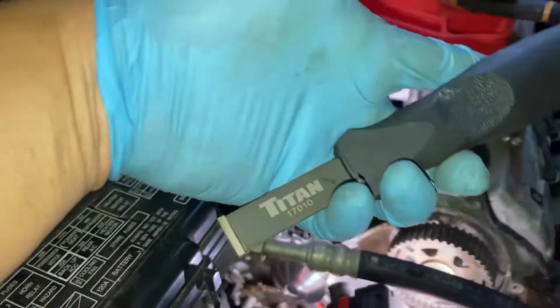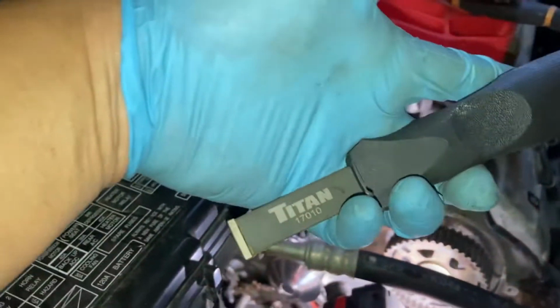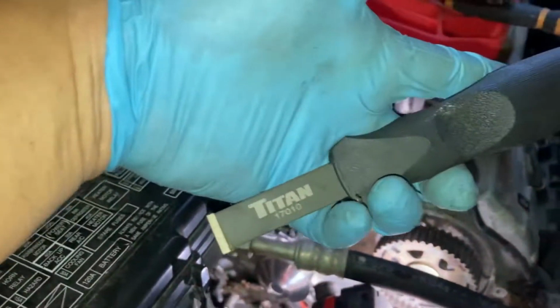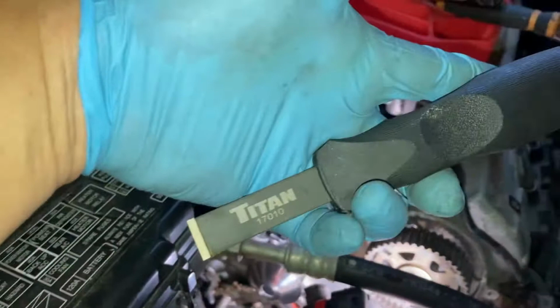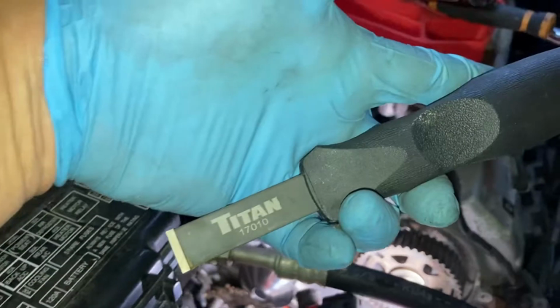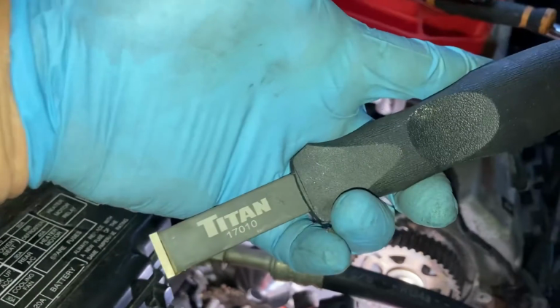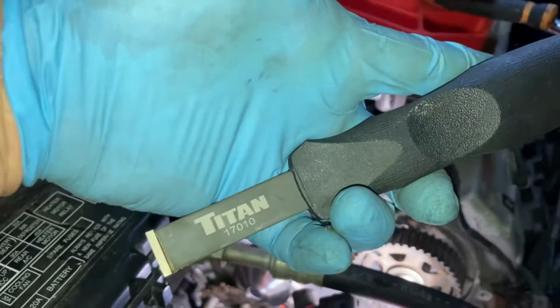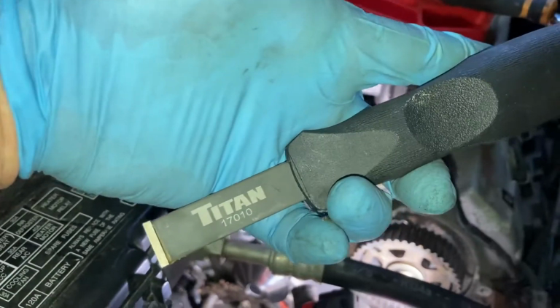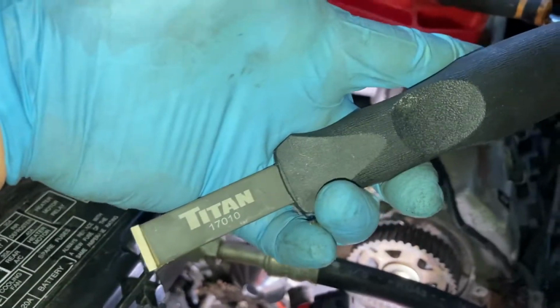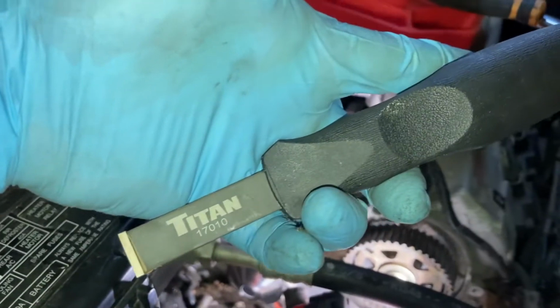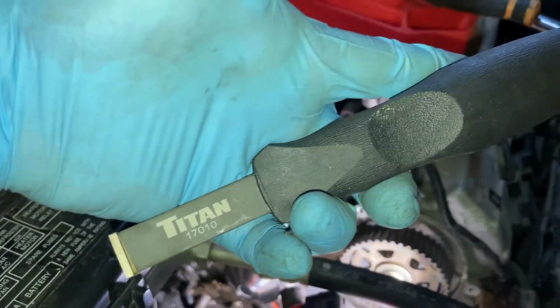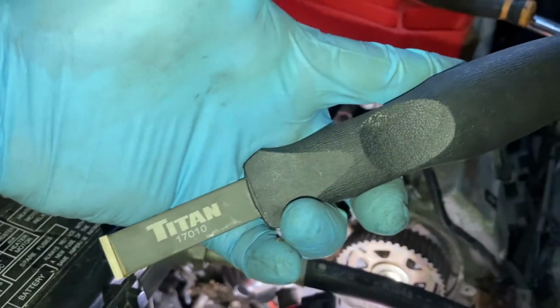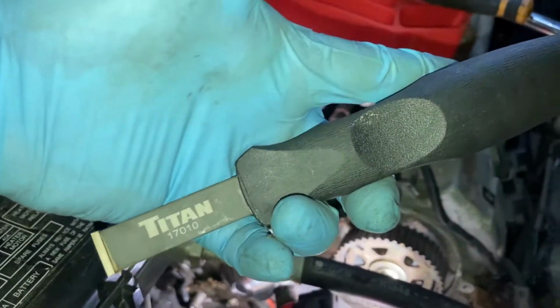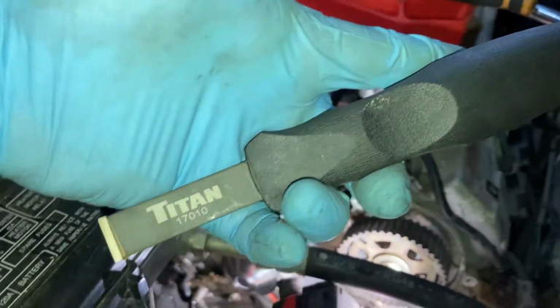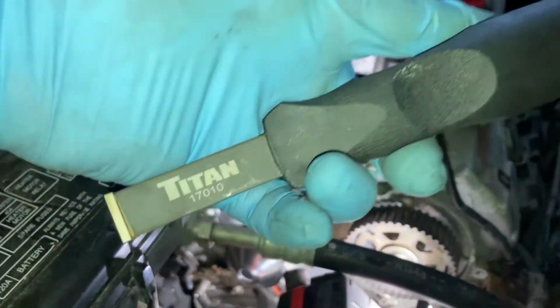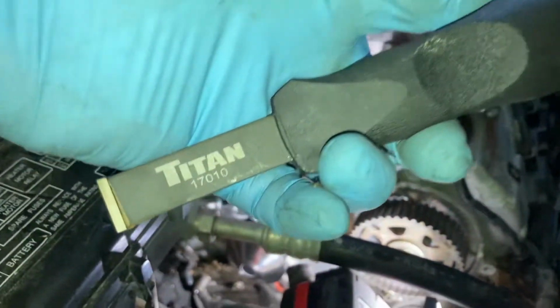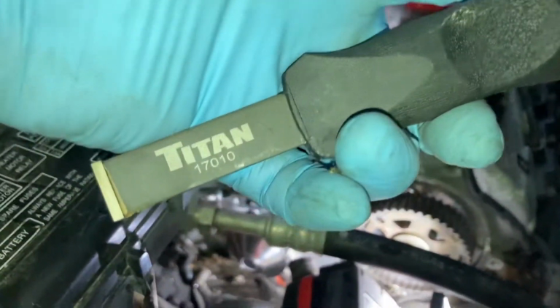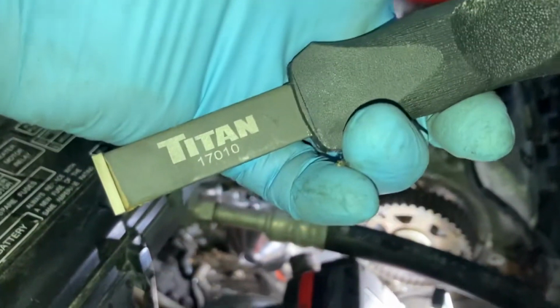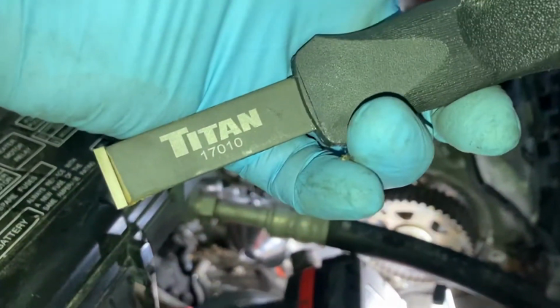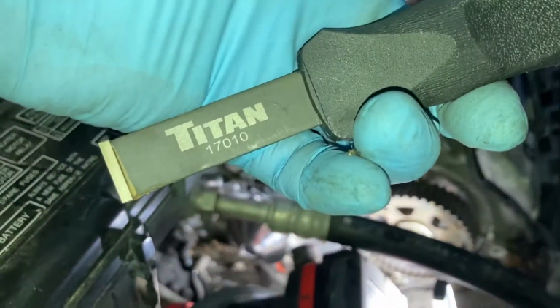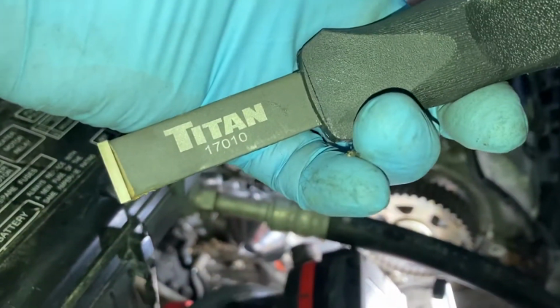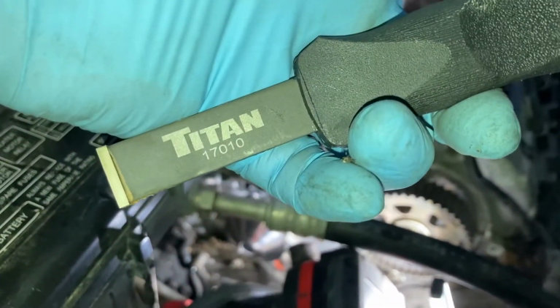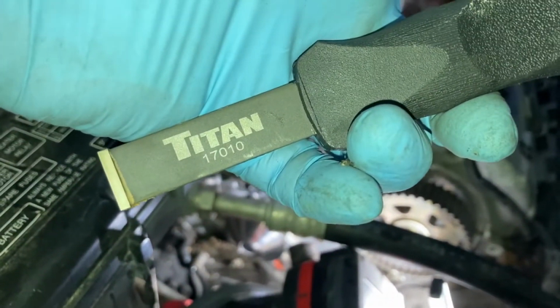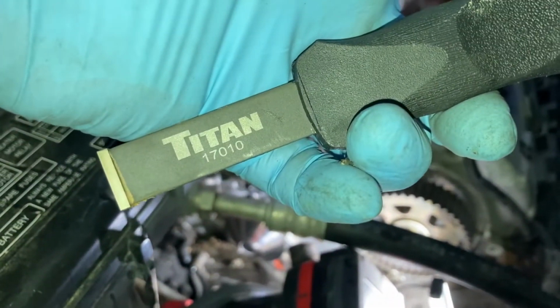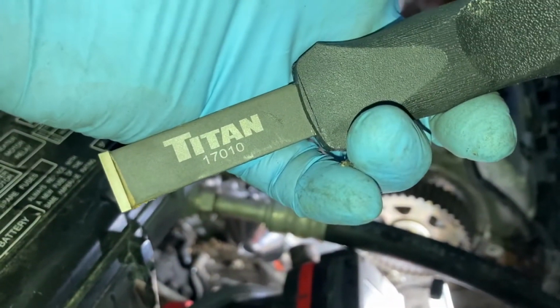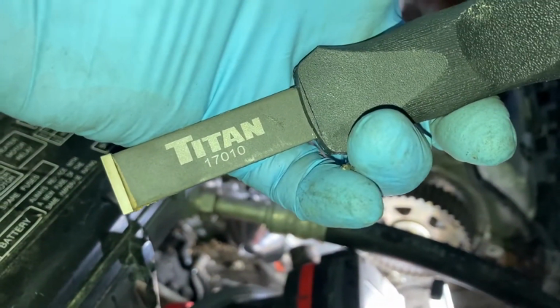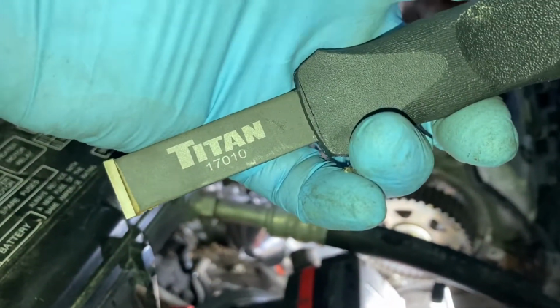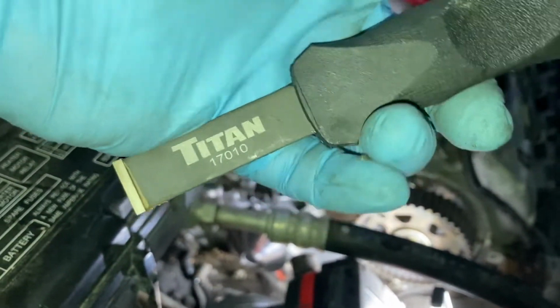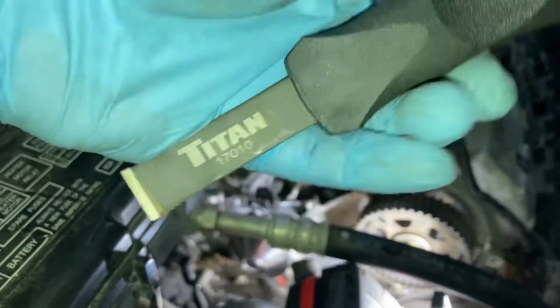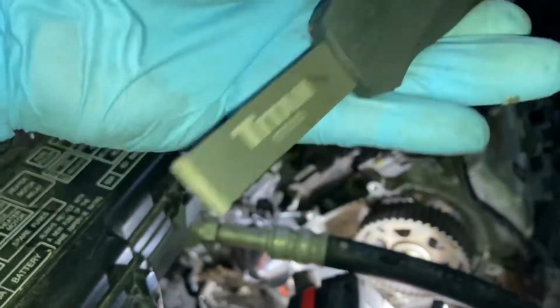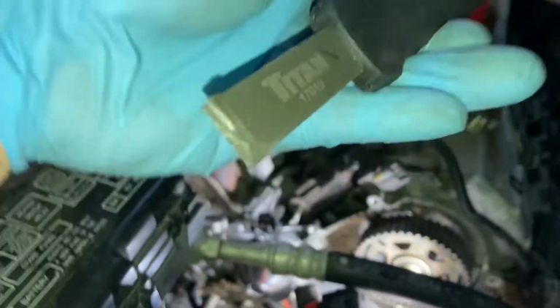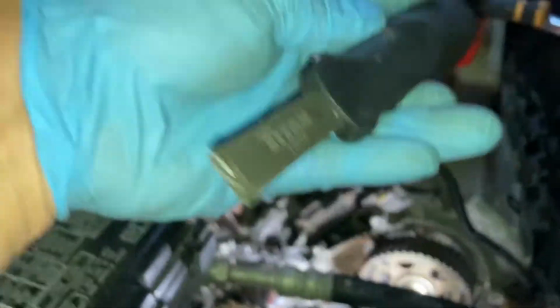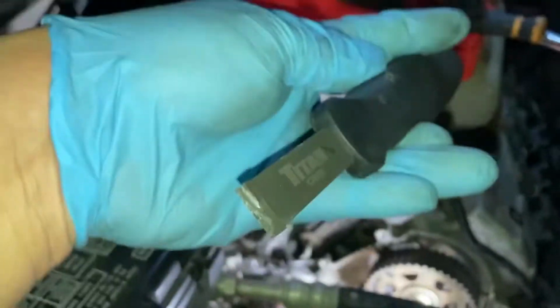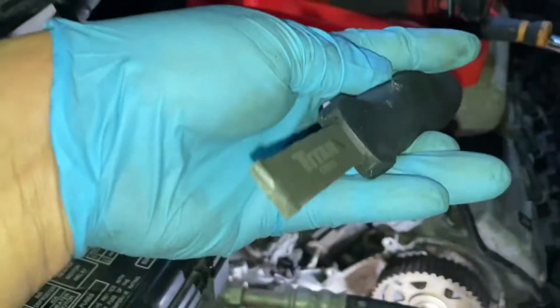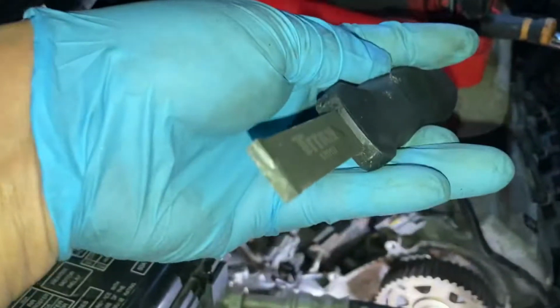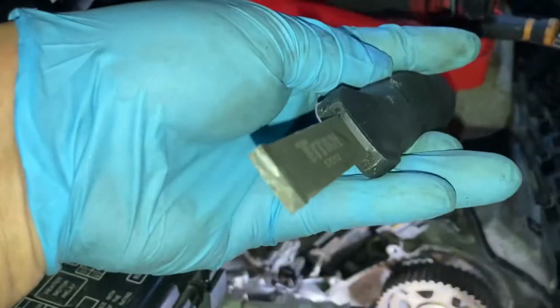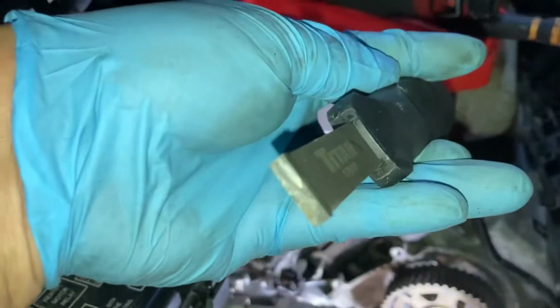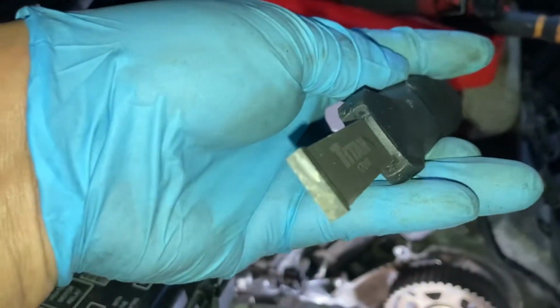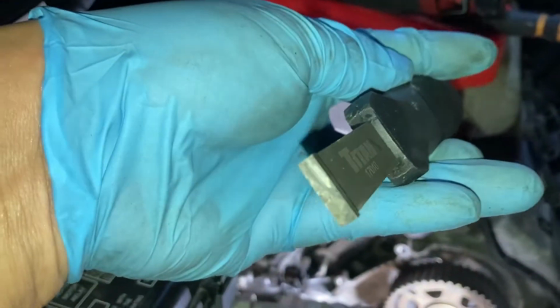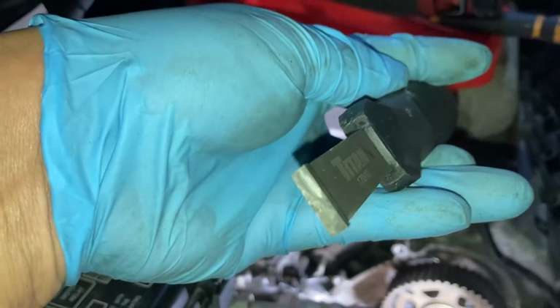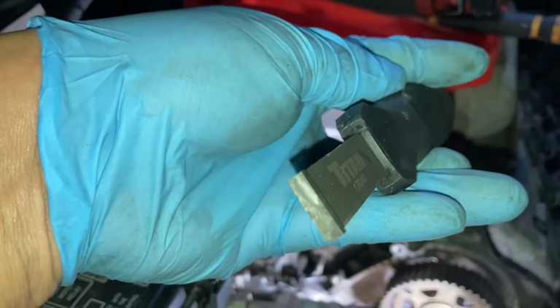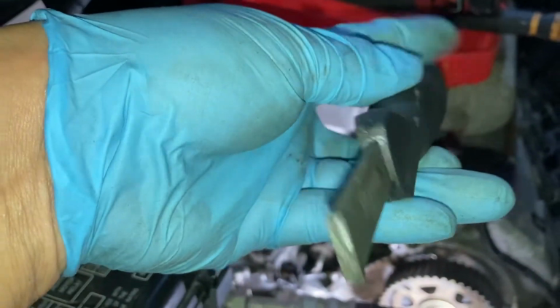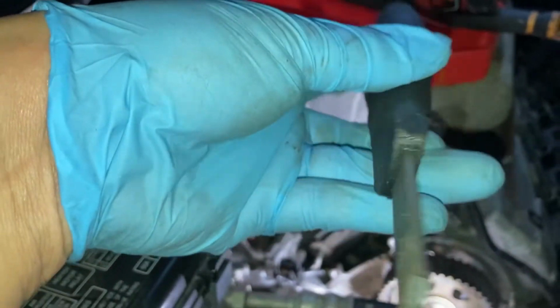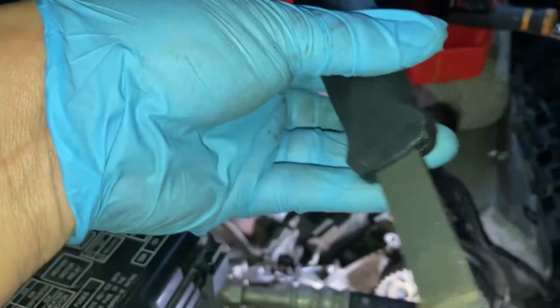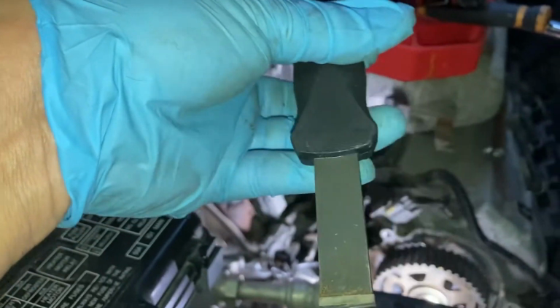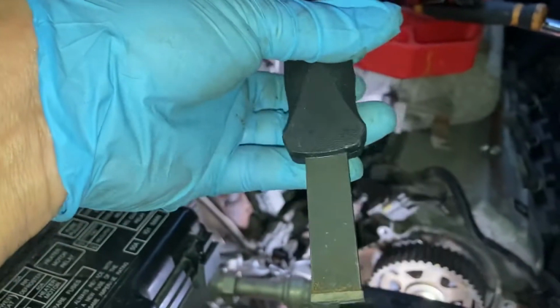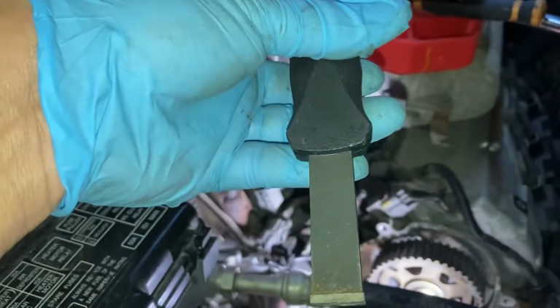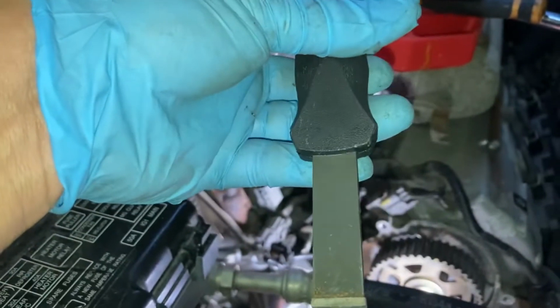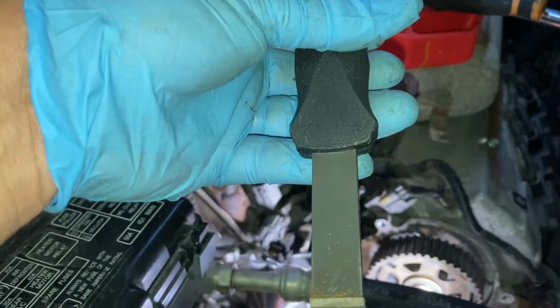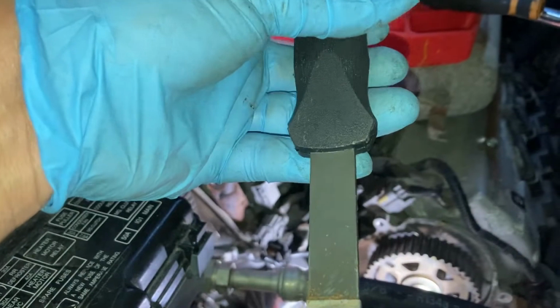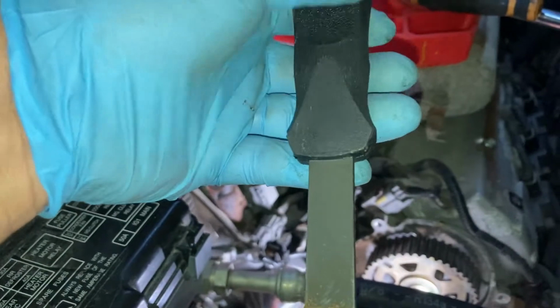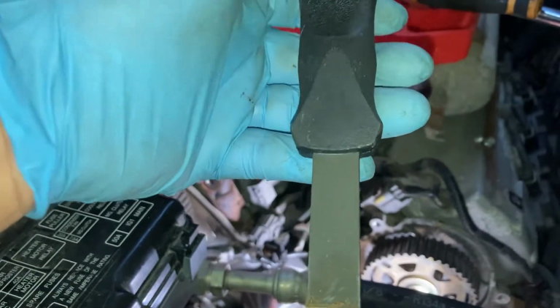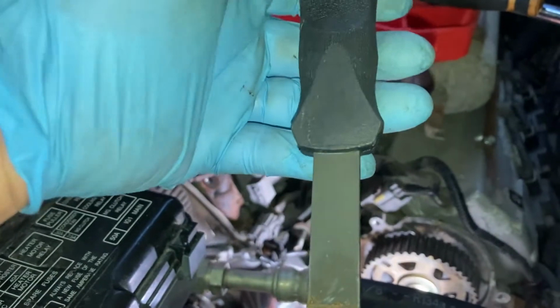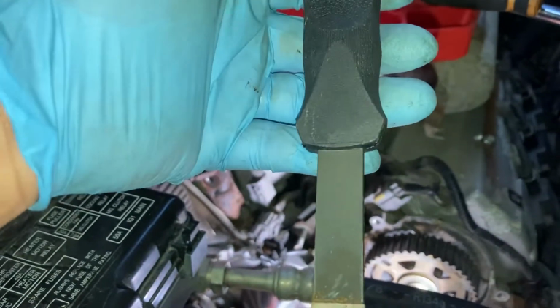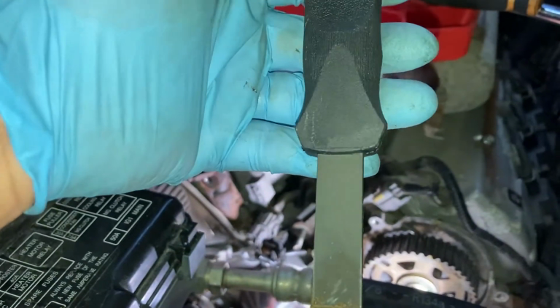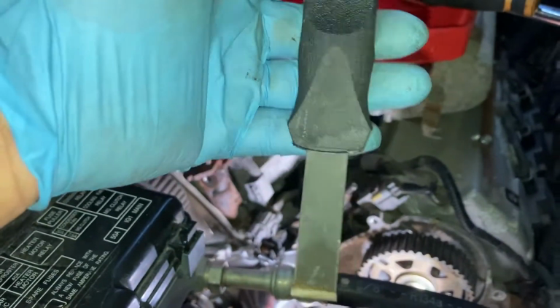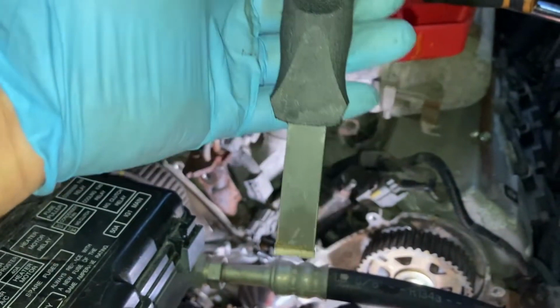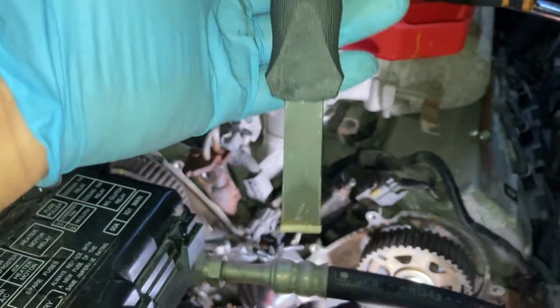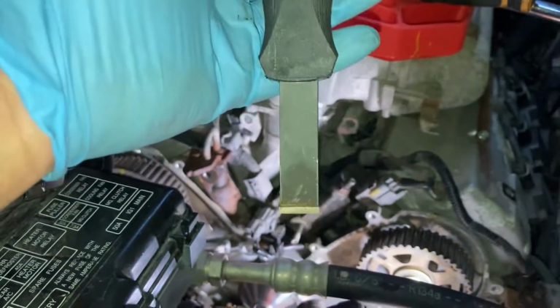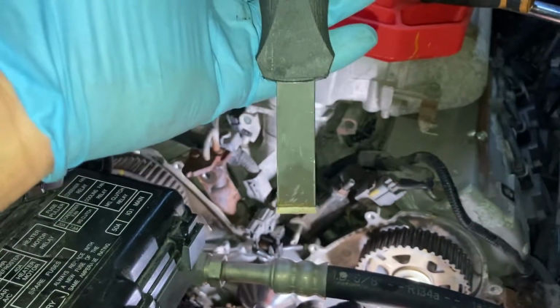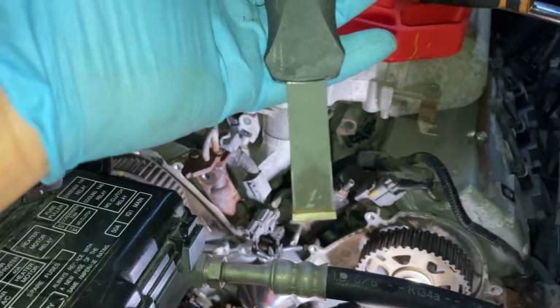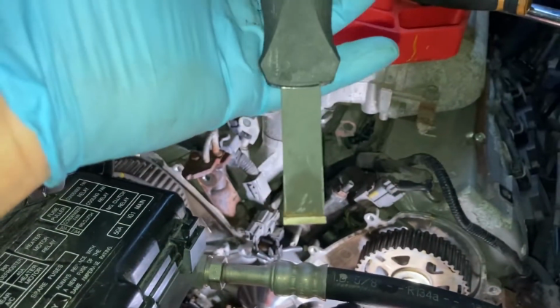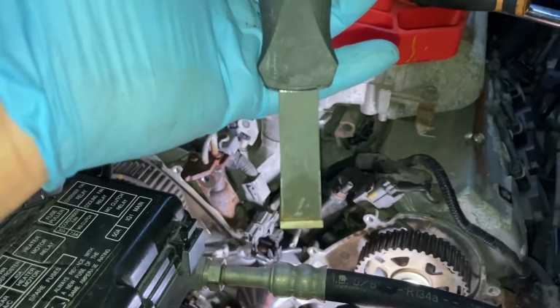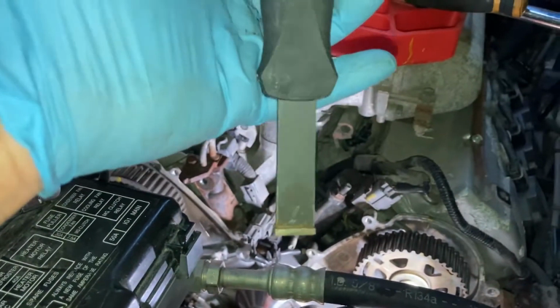Used this Titan Tool scraper, part number 17010. This thing right here scrapes out that crud like butter.